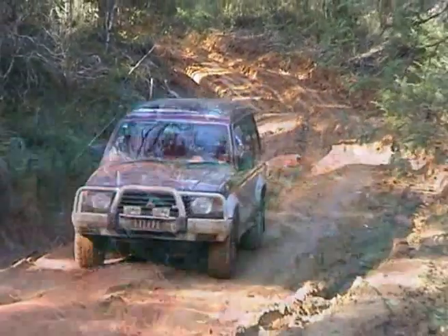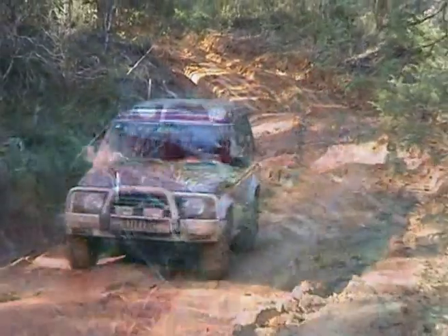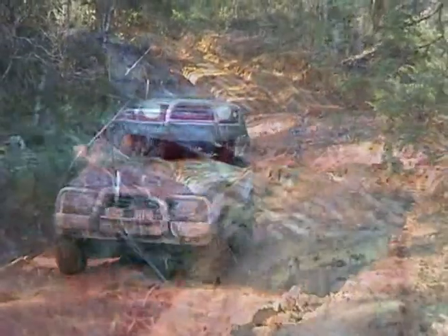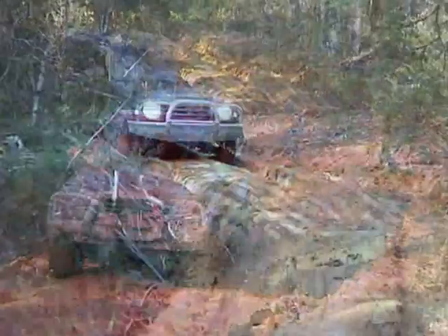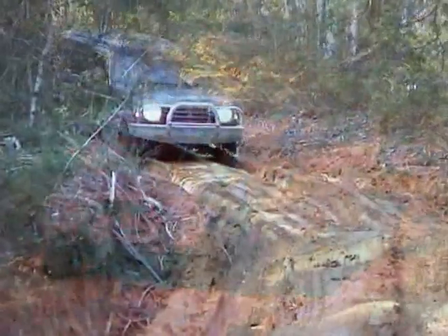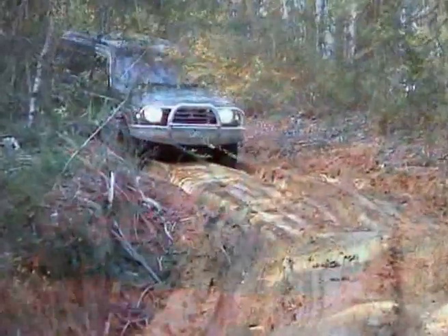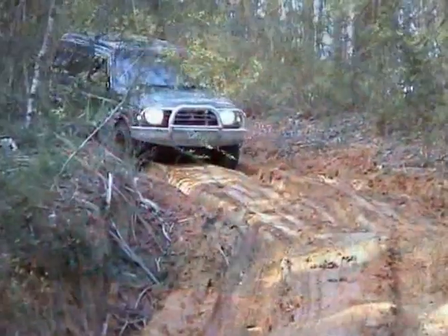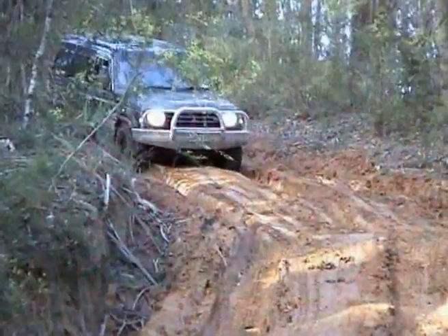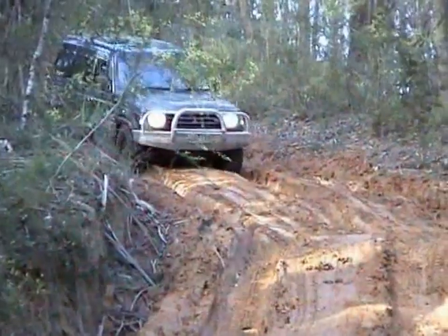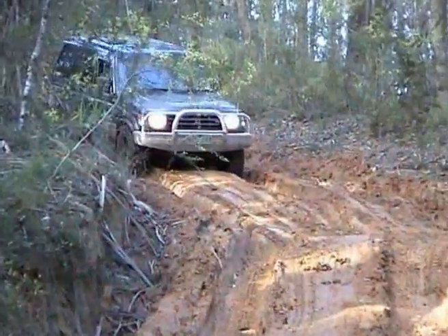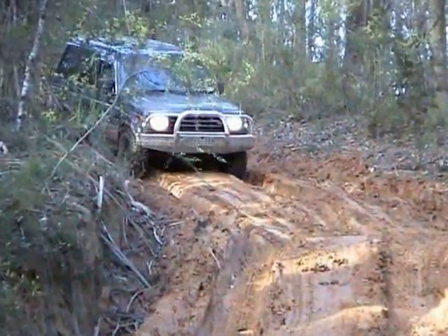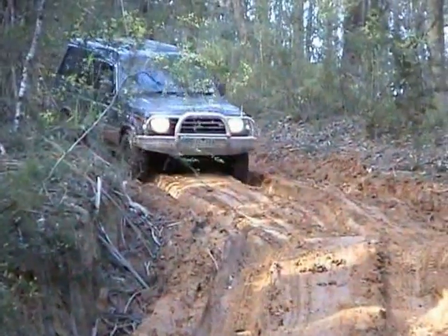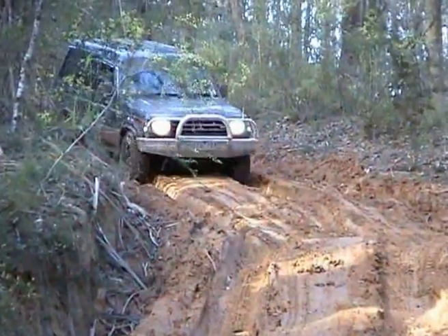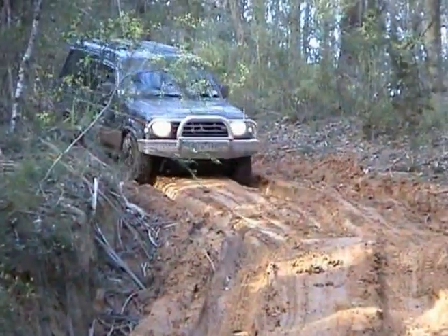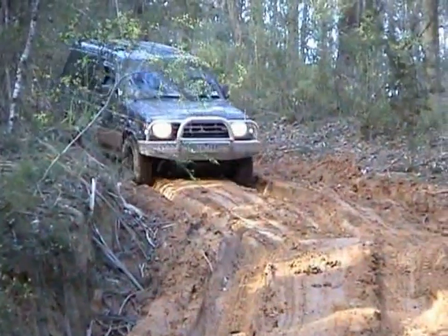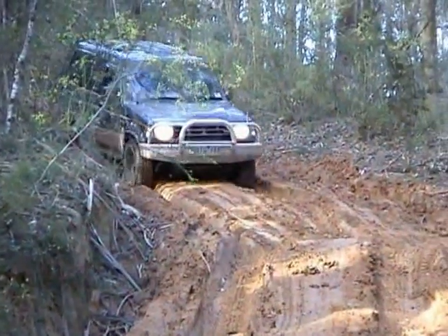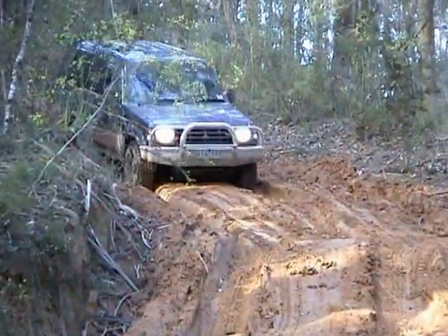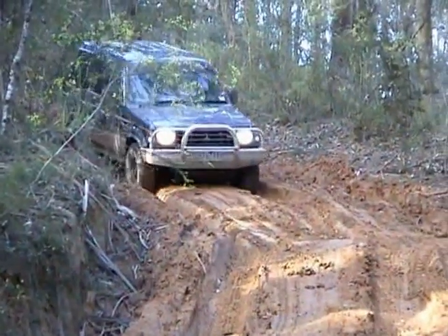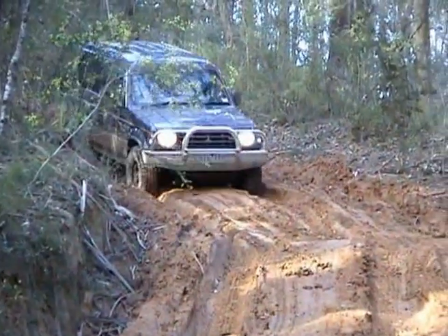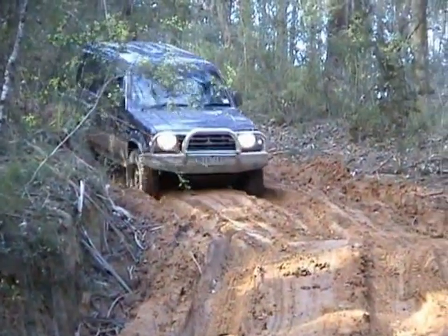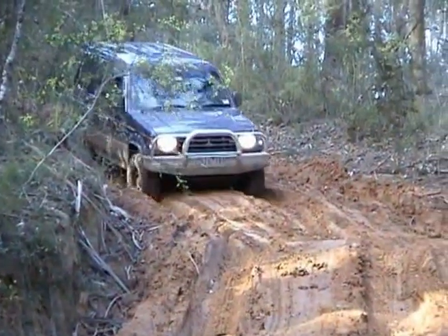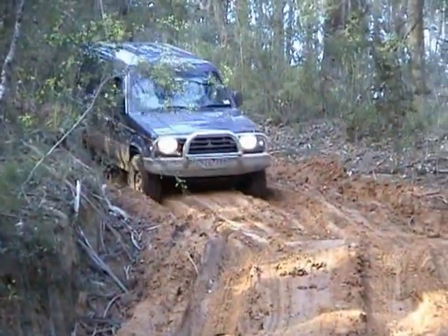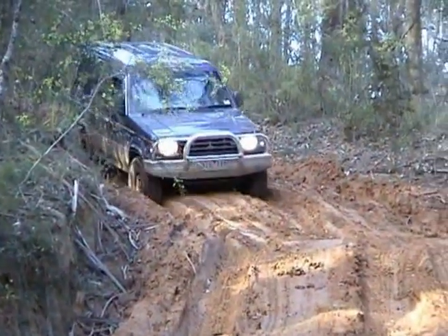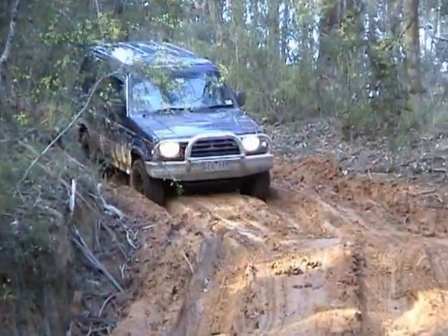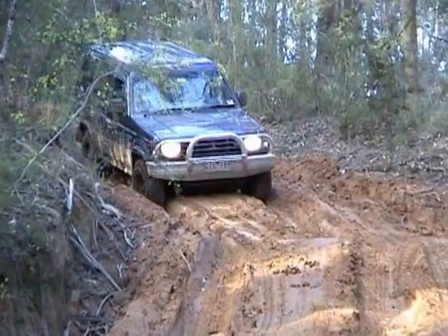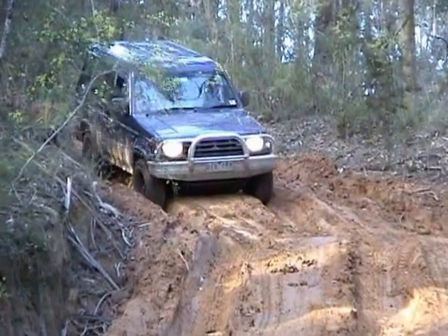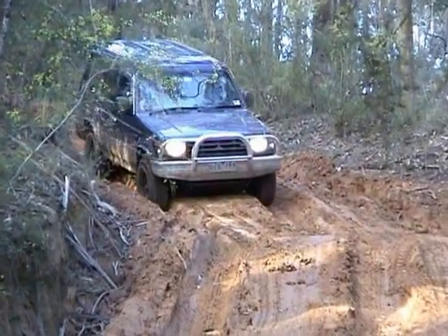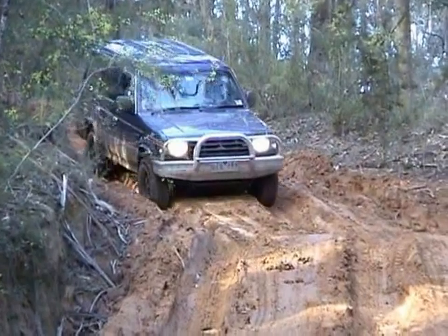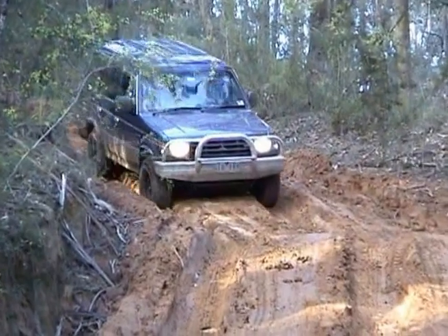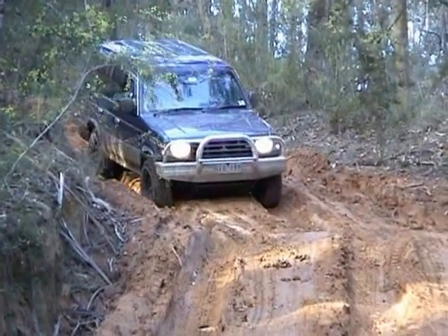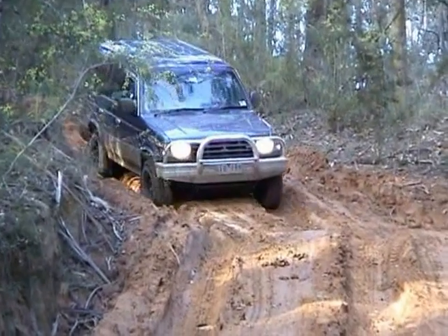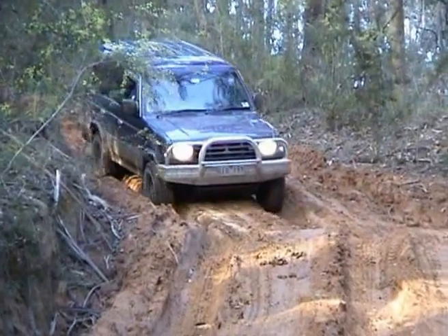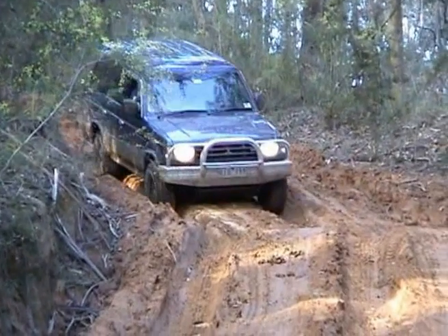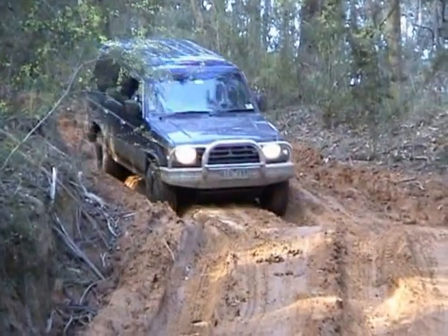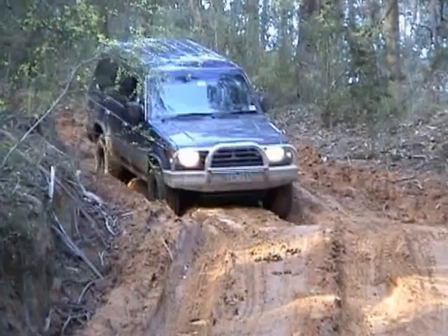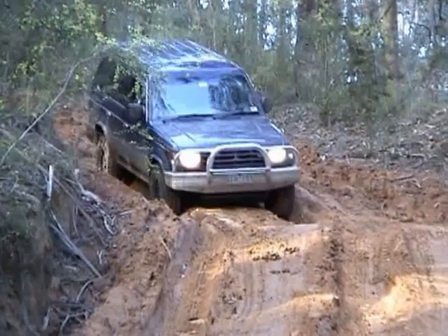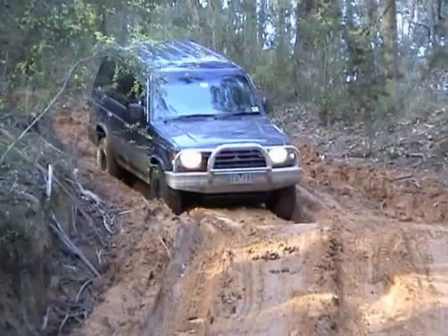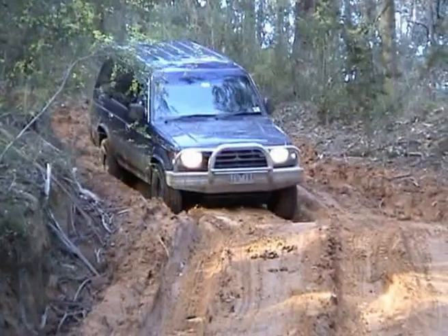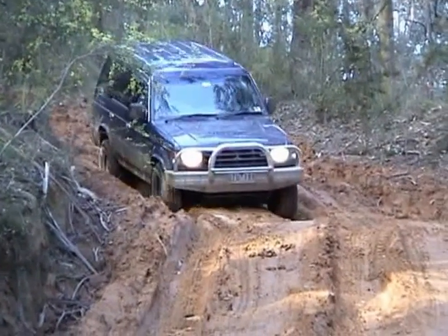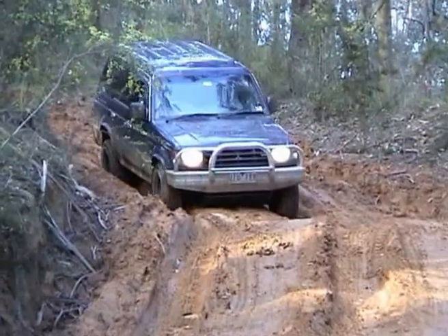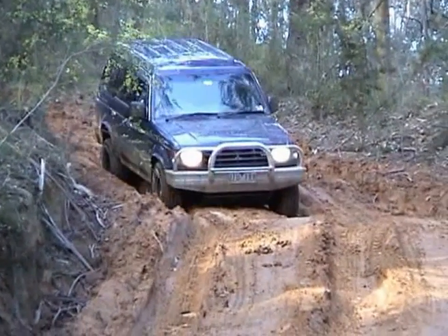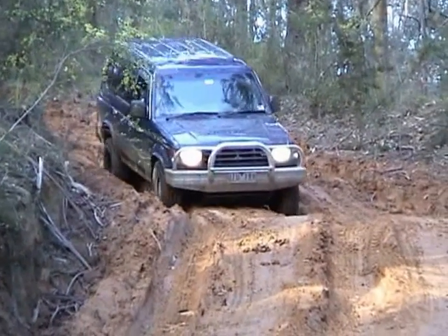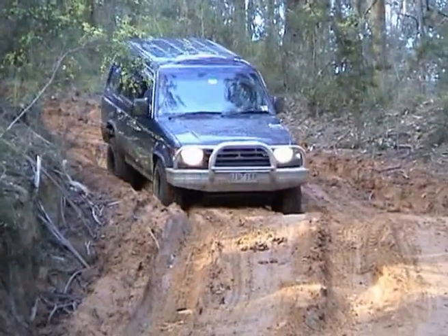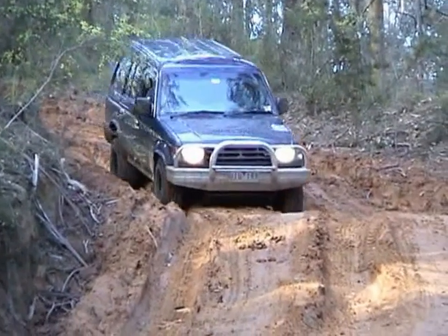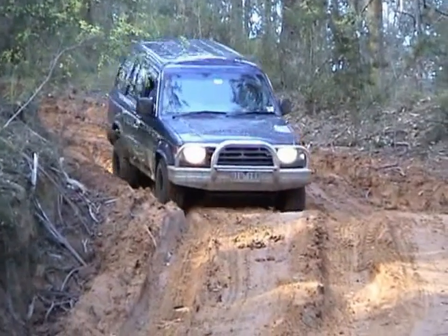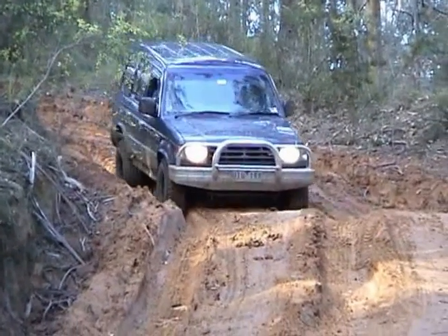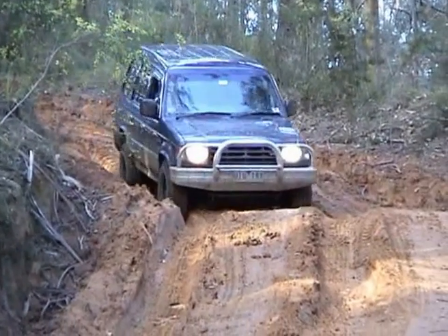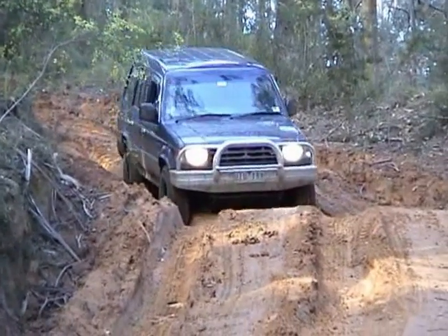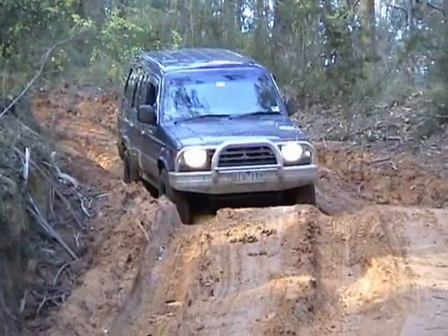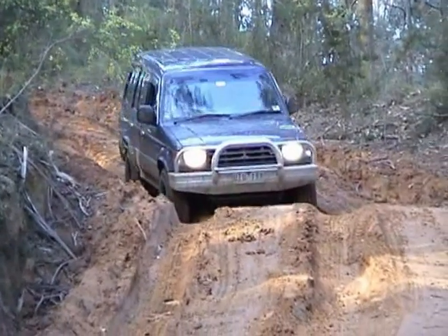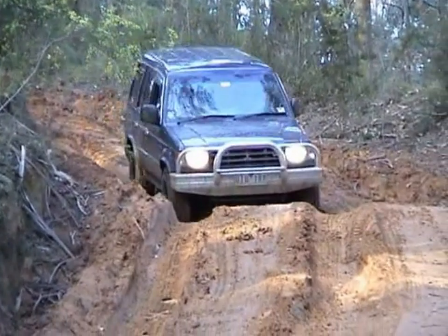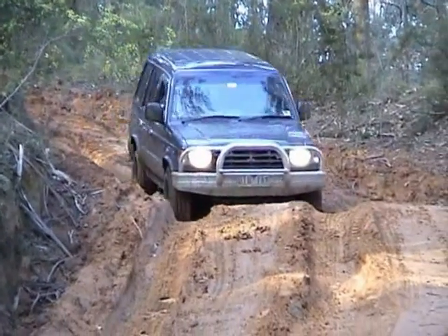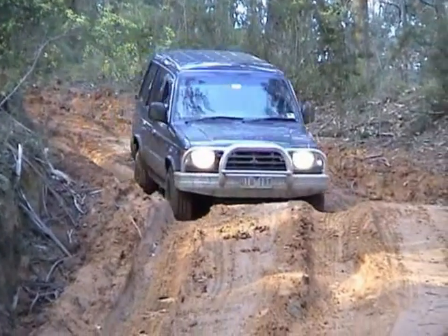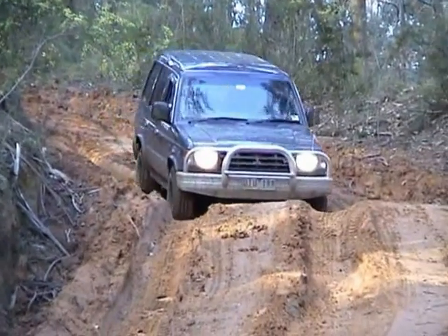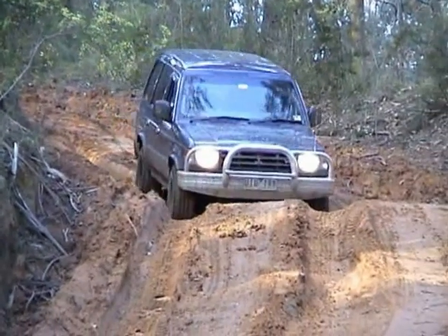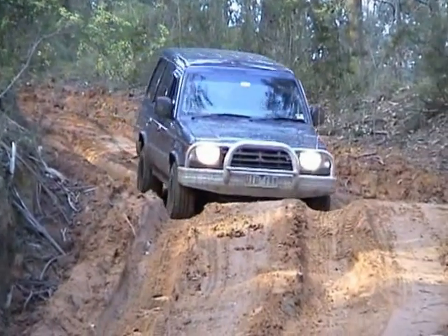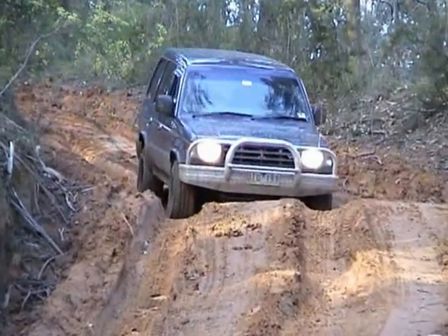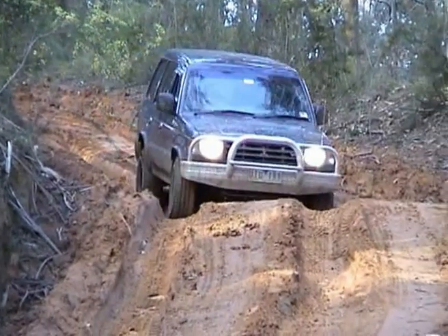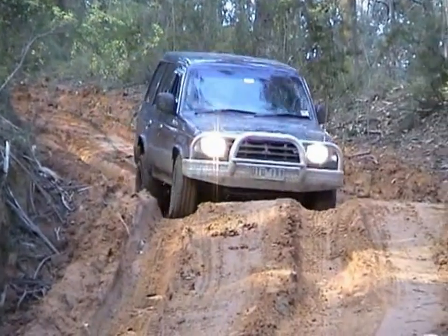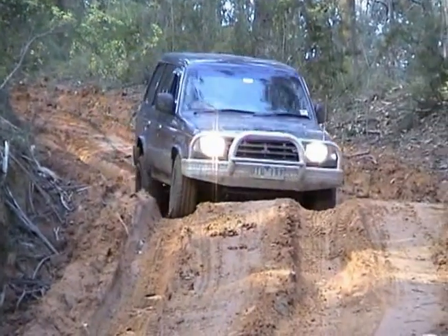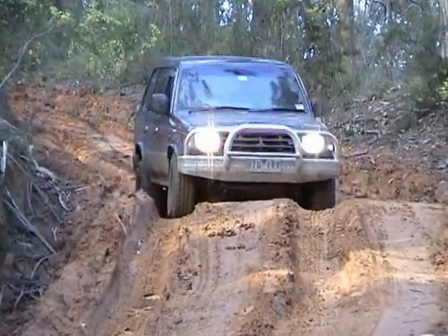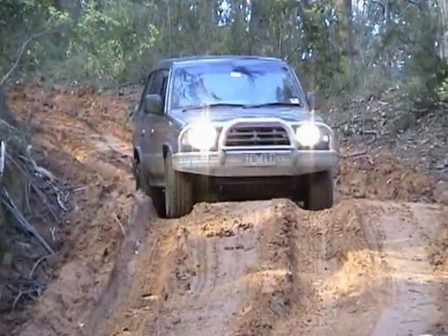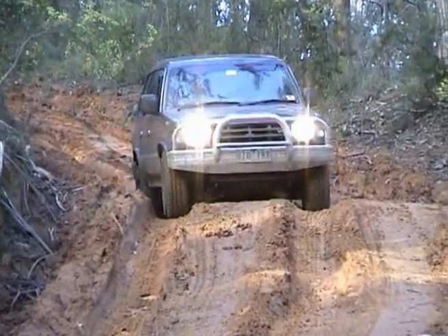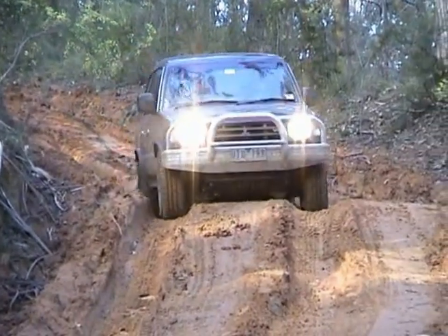With this downhill section, Dave's got to take it a little bit slower than what he was before, otherwise he could end up finding himself taking the scenic route out of here.